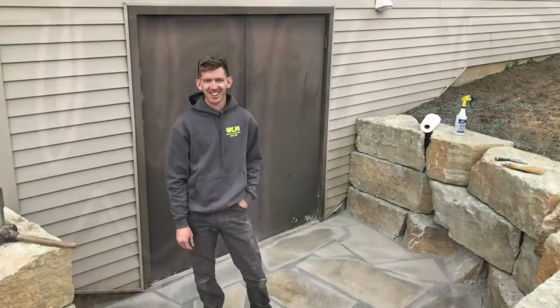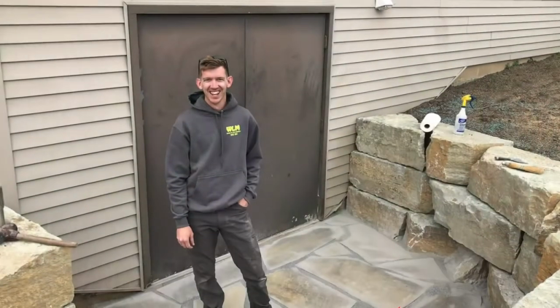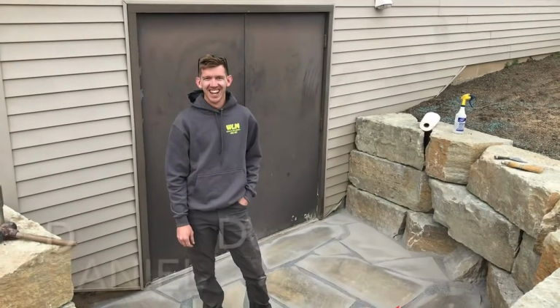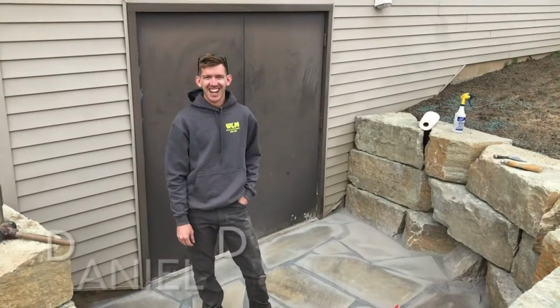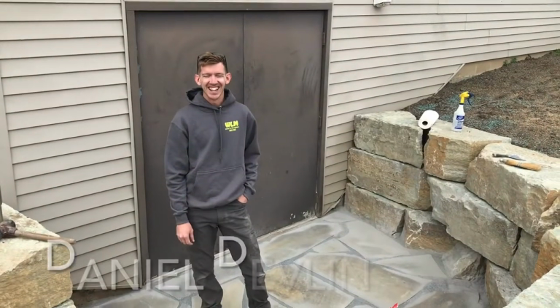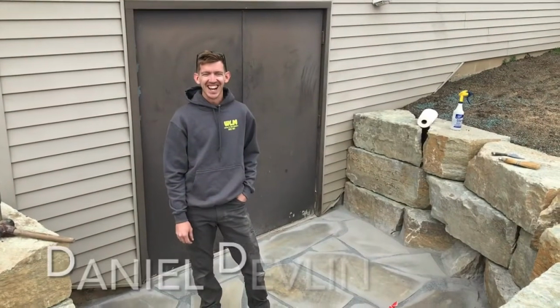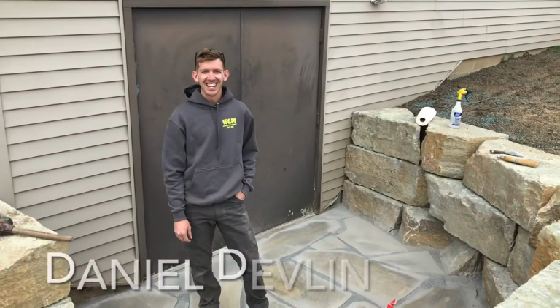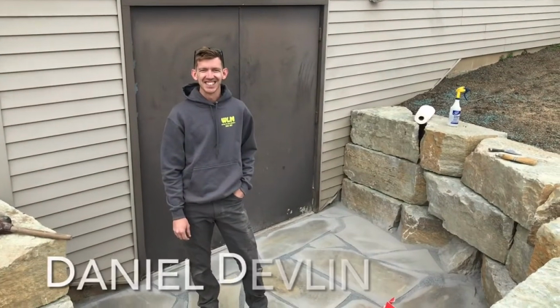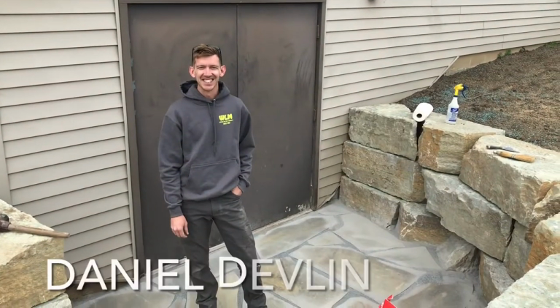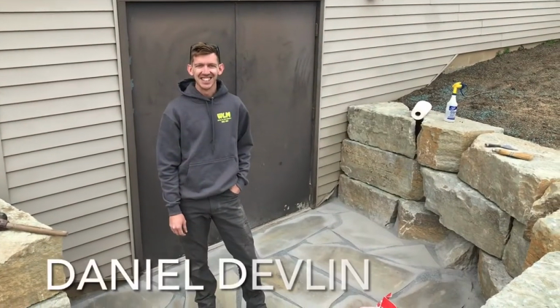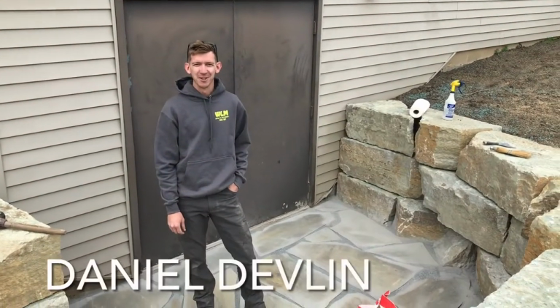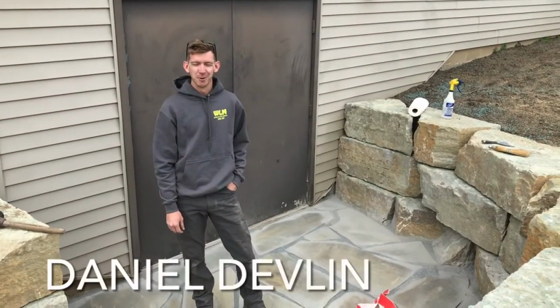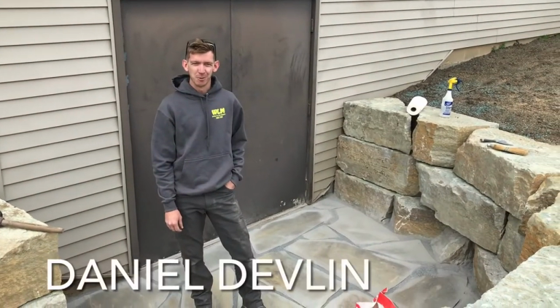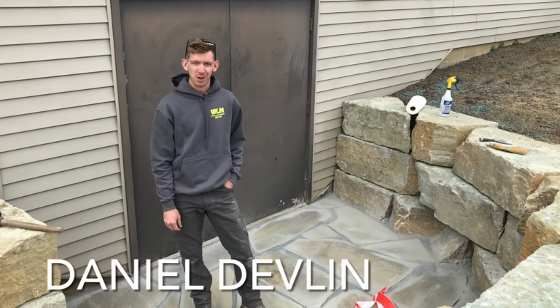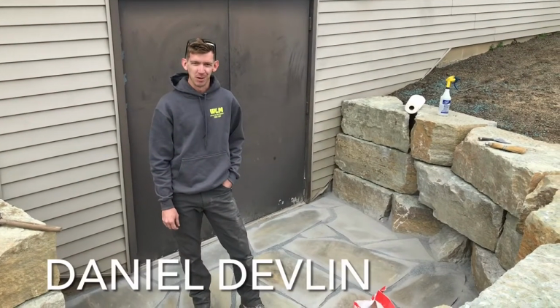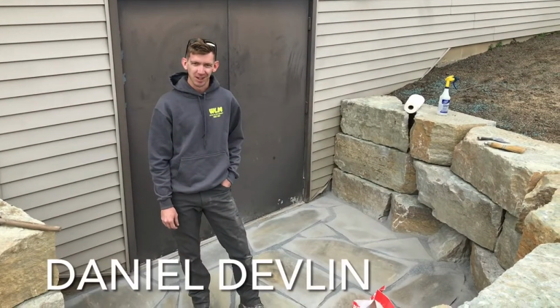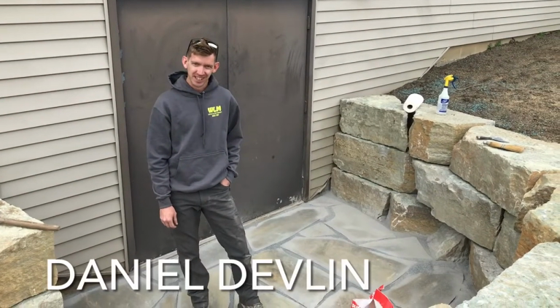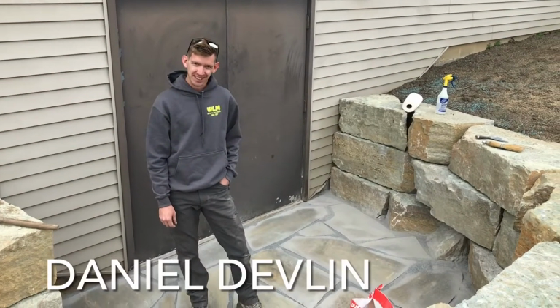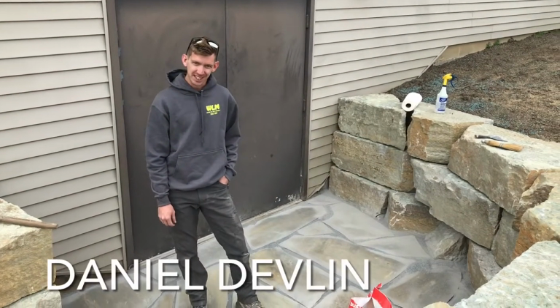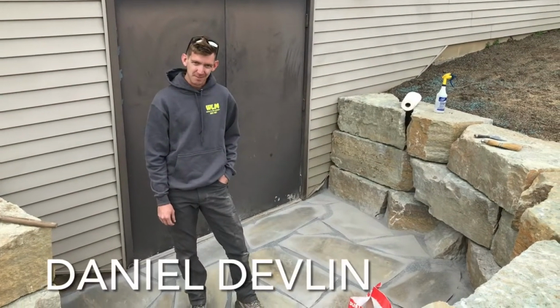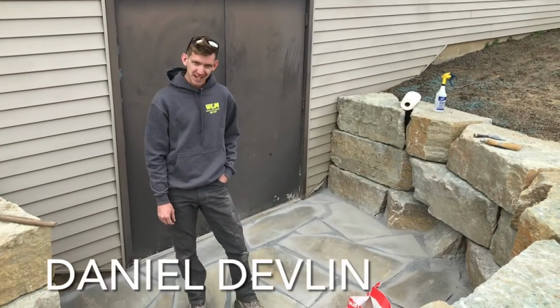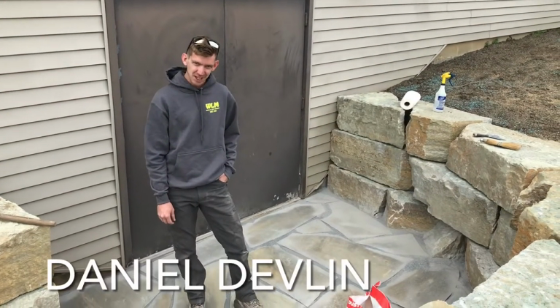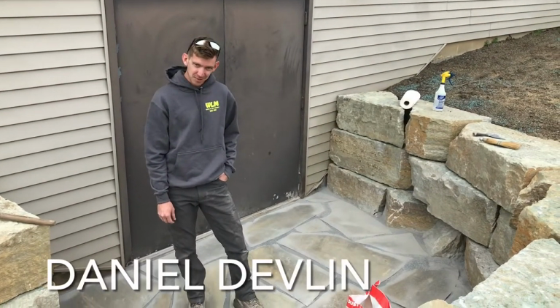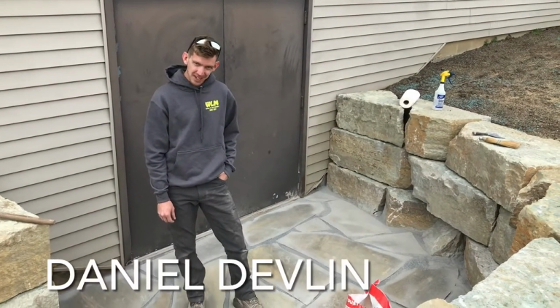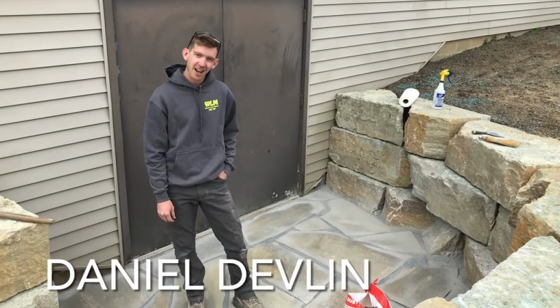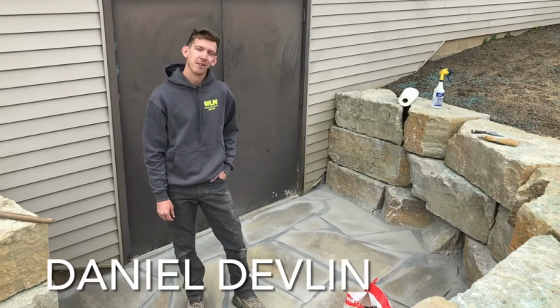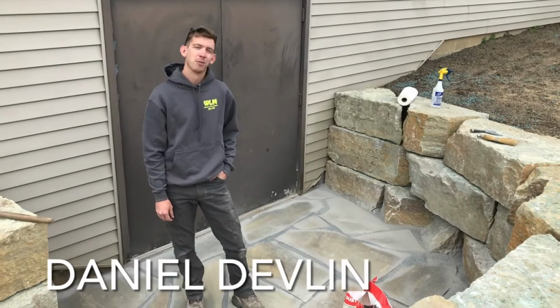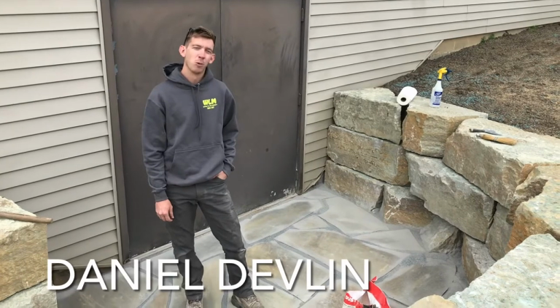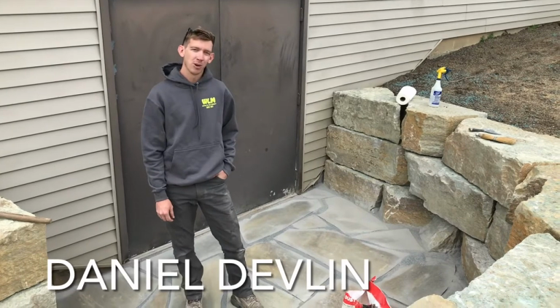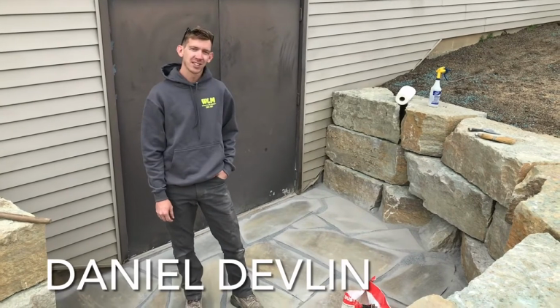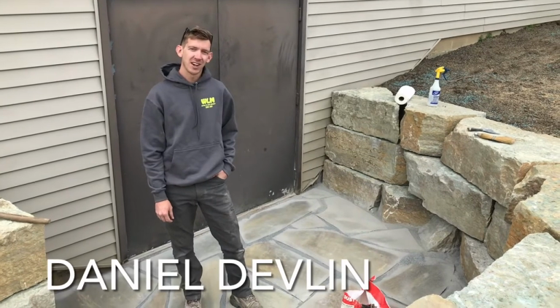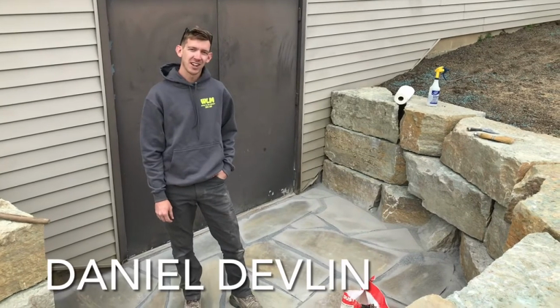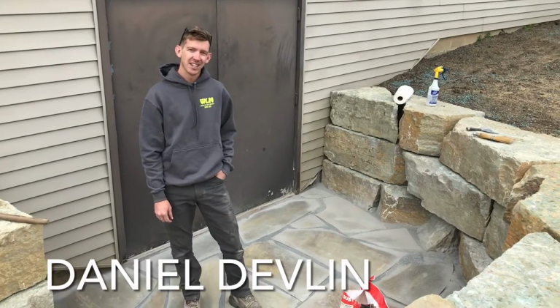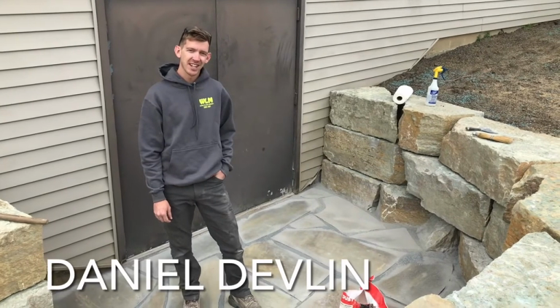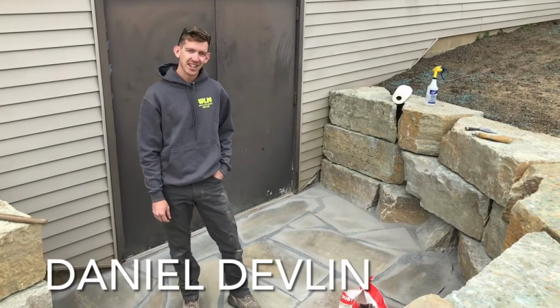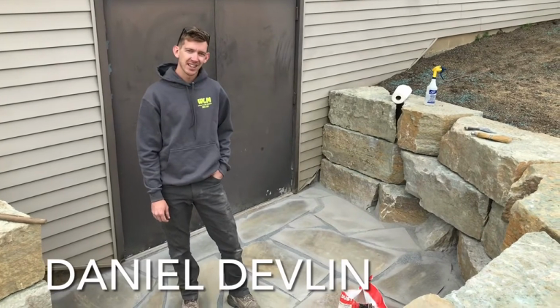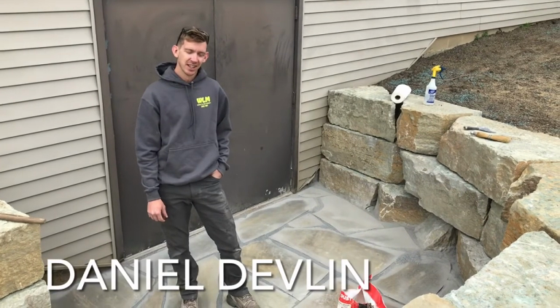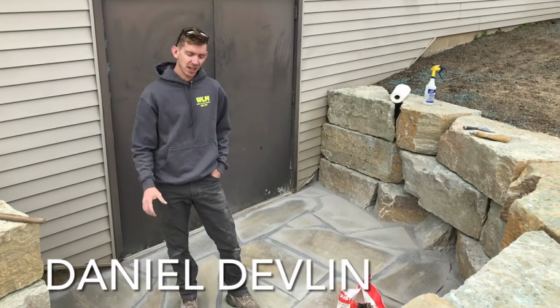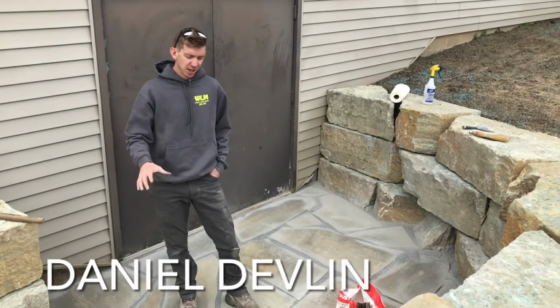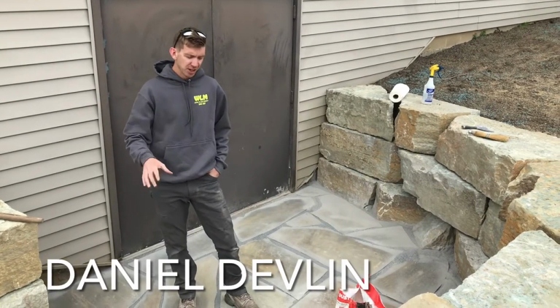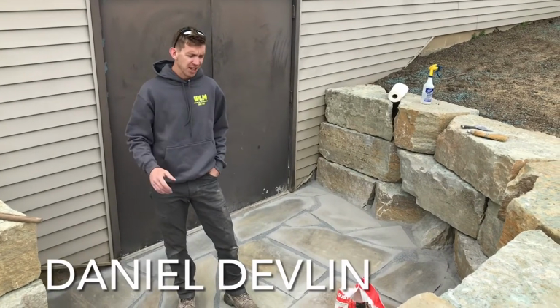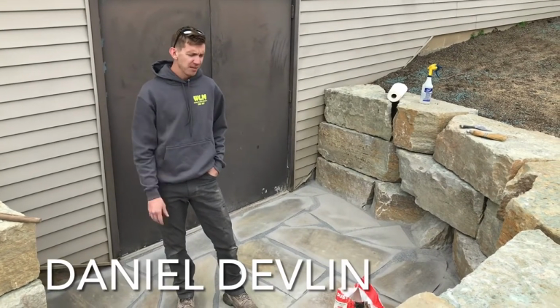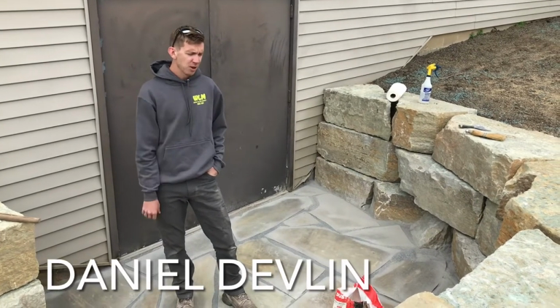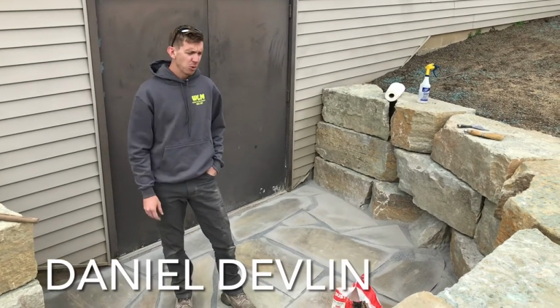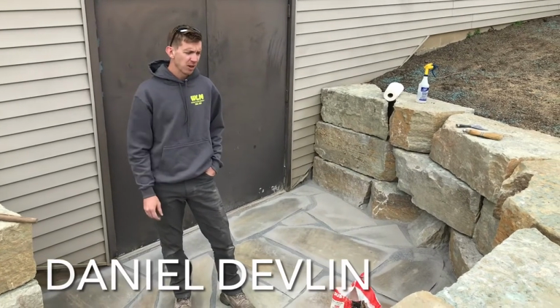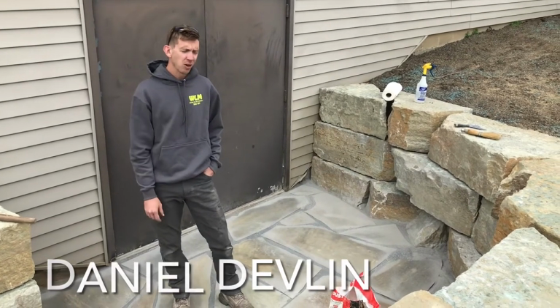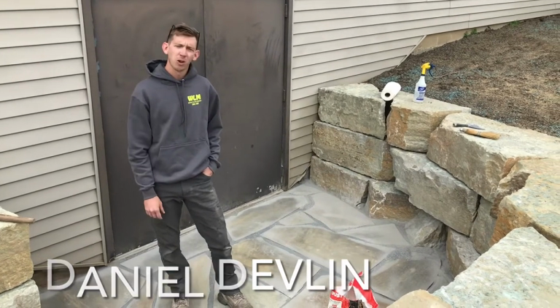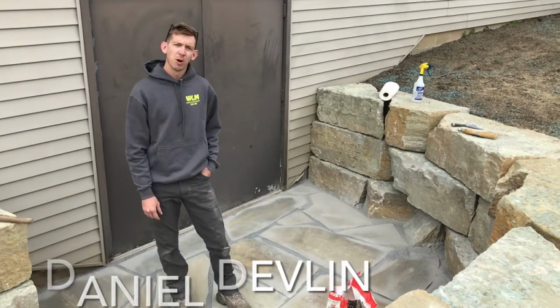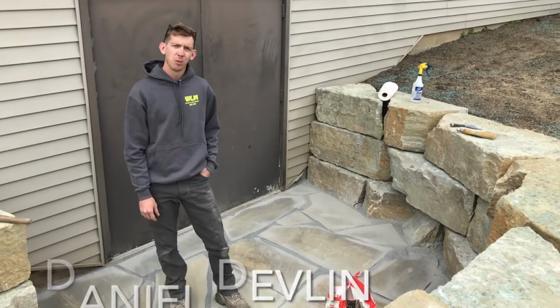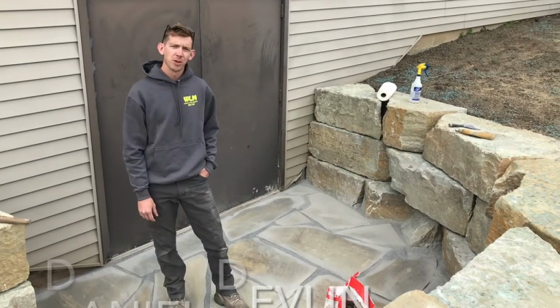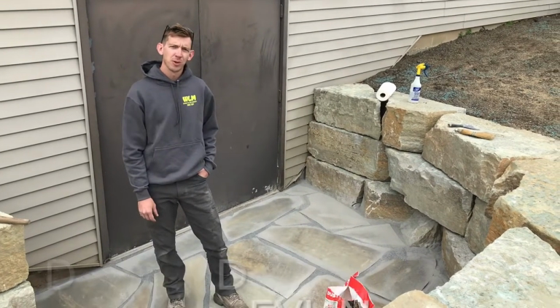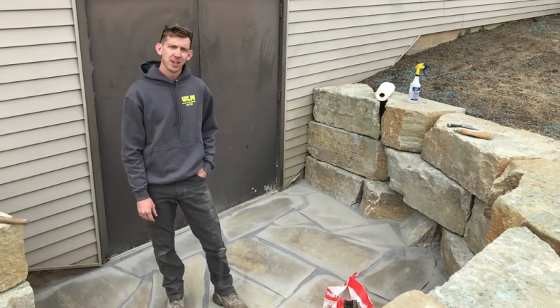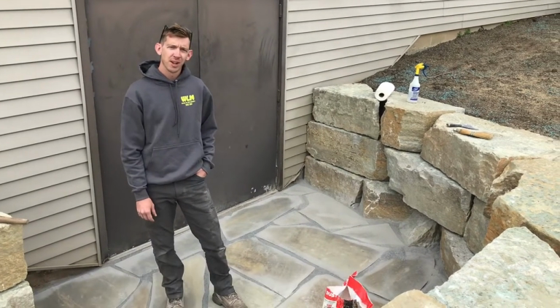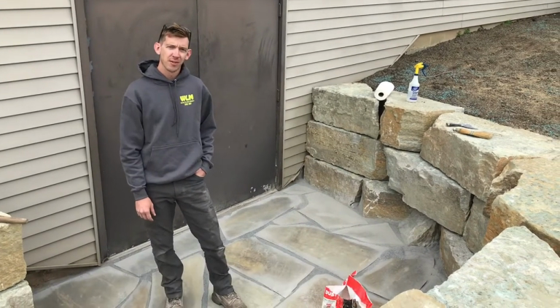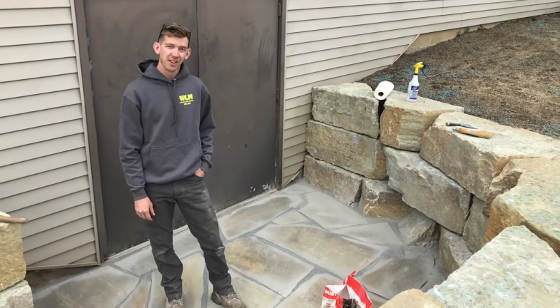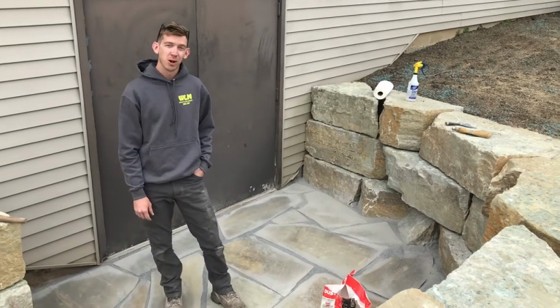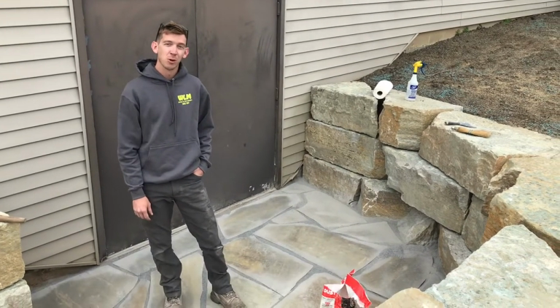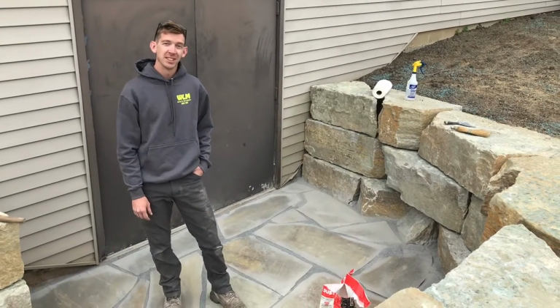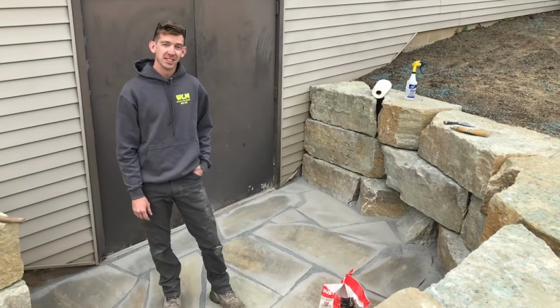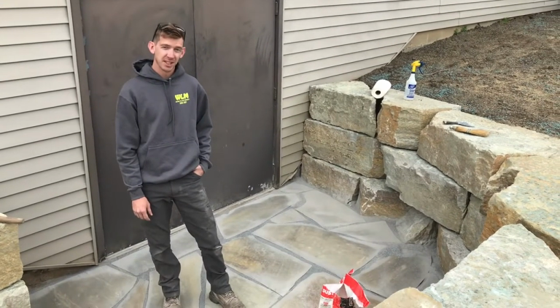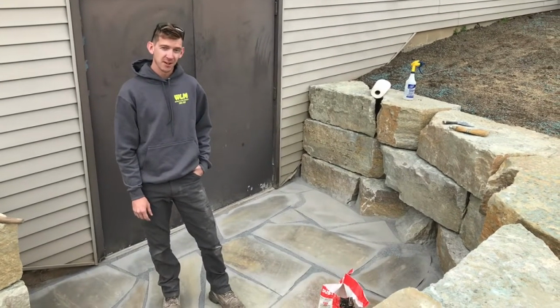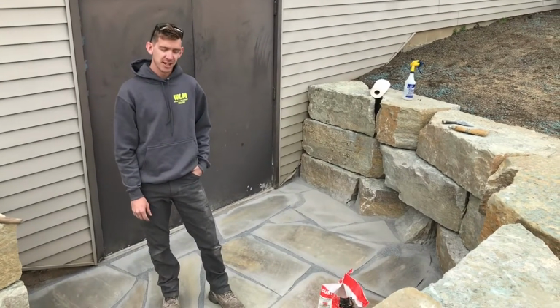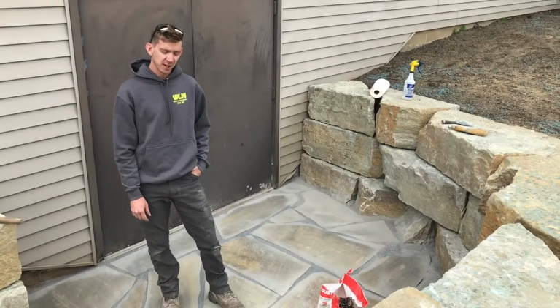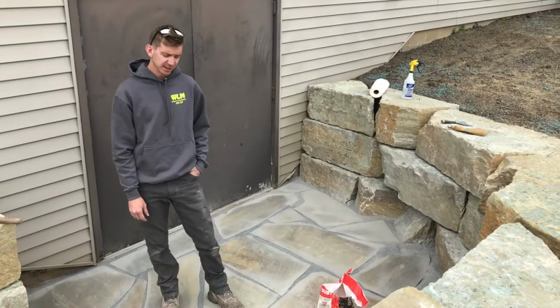Hey guys, it's Daniel with Weaver Landscape Management out of Warsaw, Indiana. I'm going to give you a quick look at what we're doing here at this home in Syracuse.